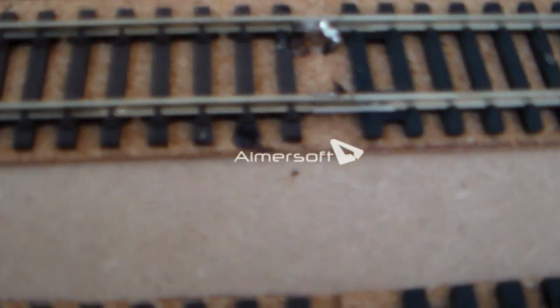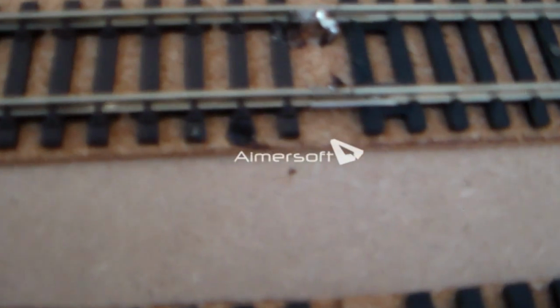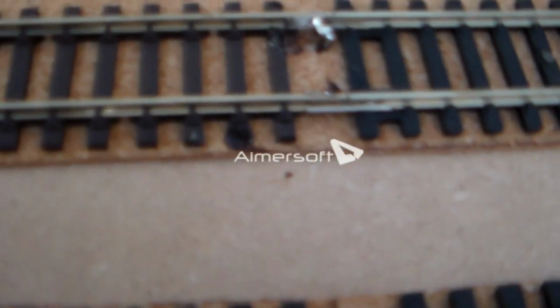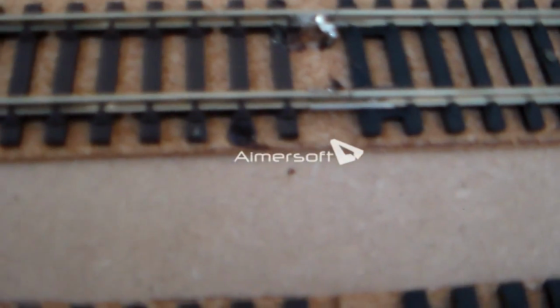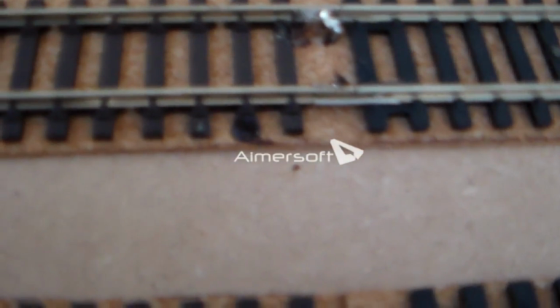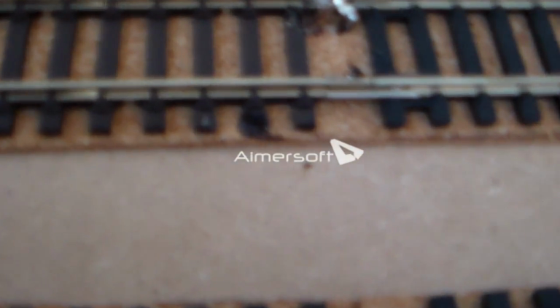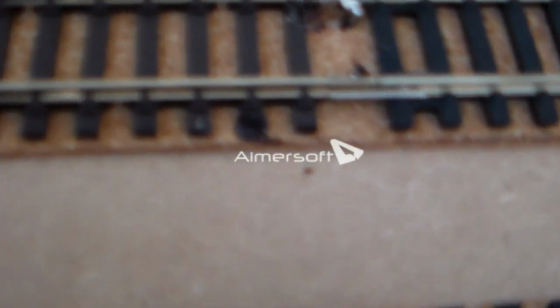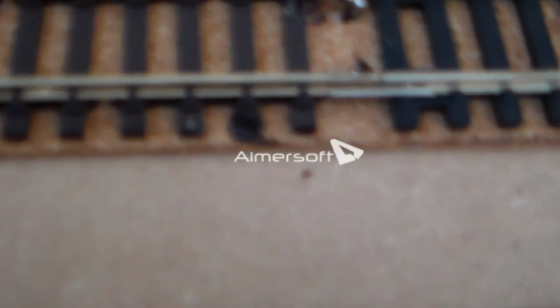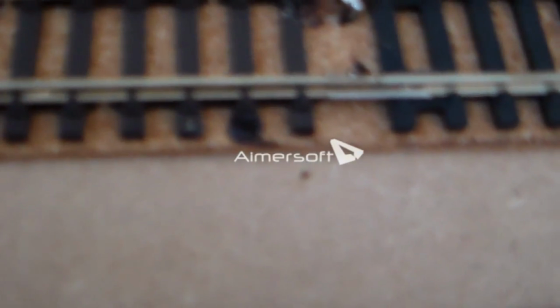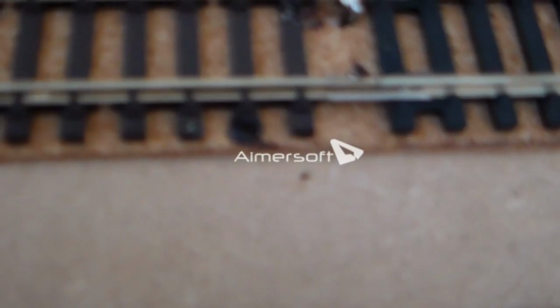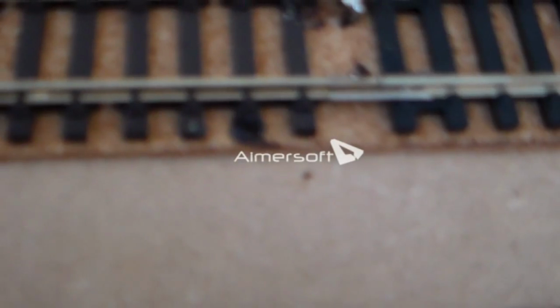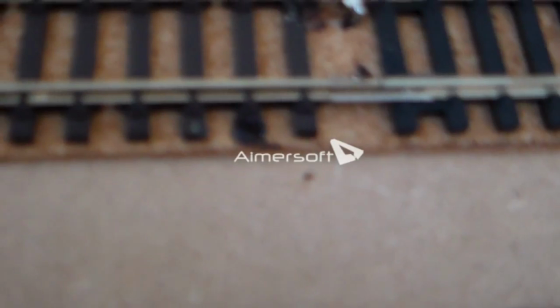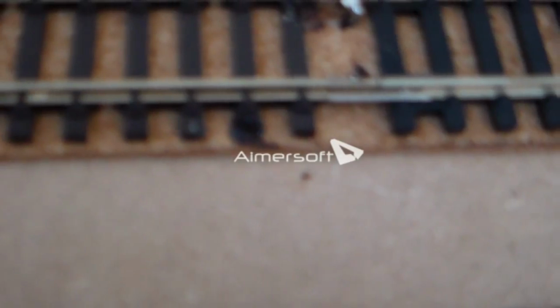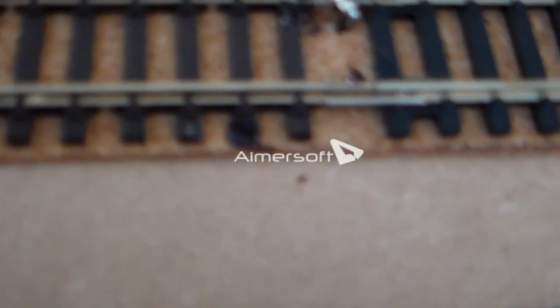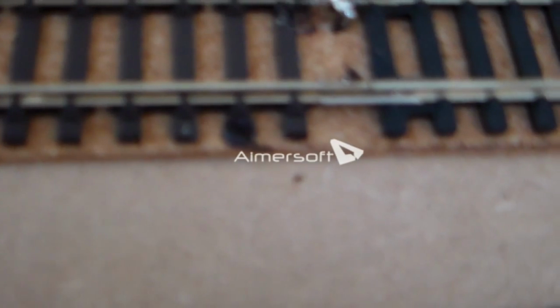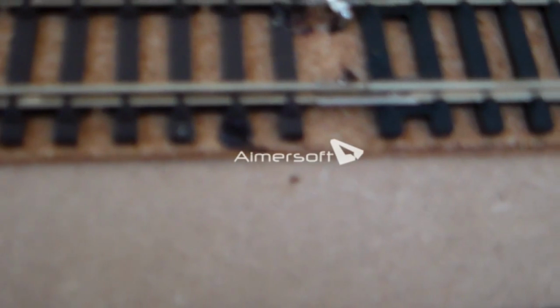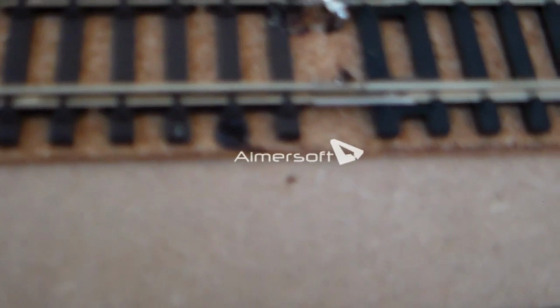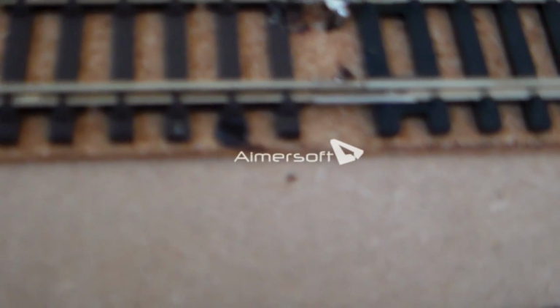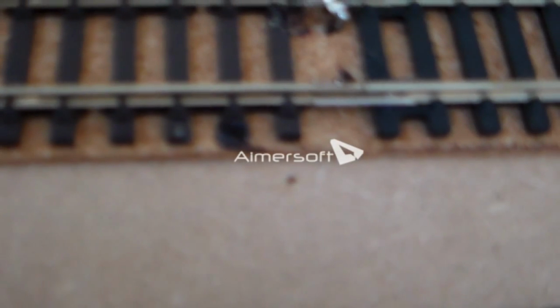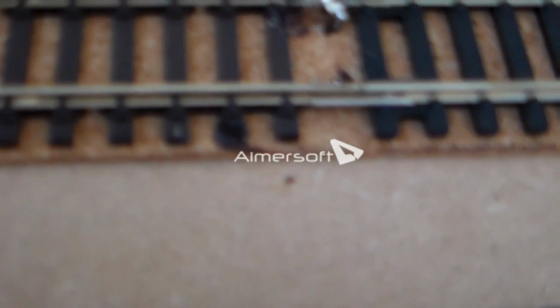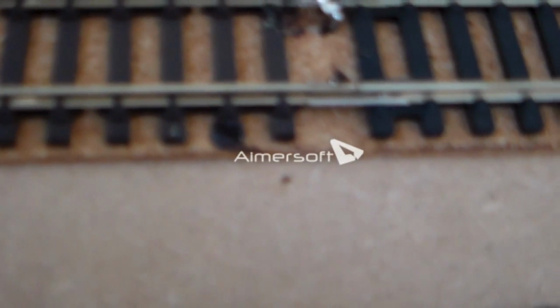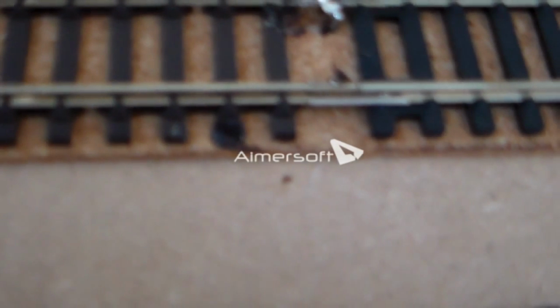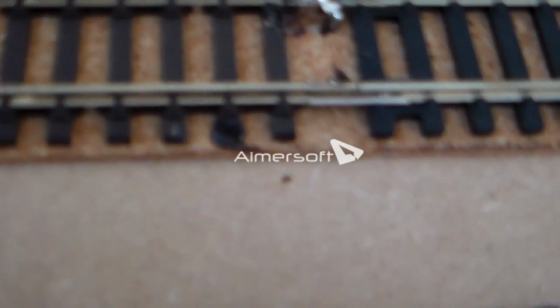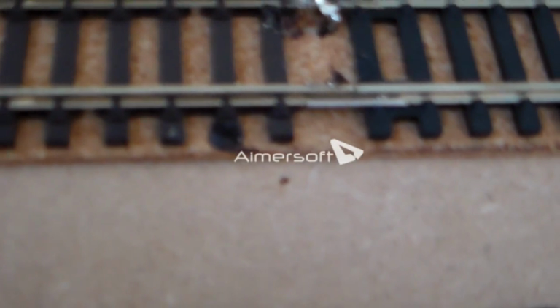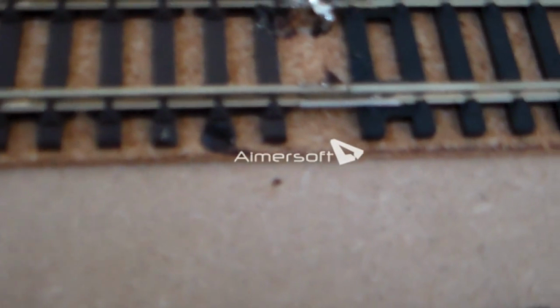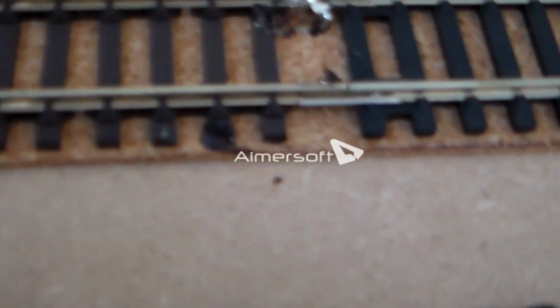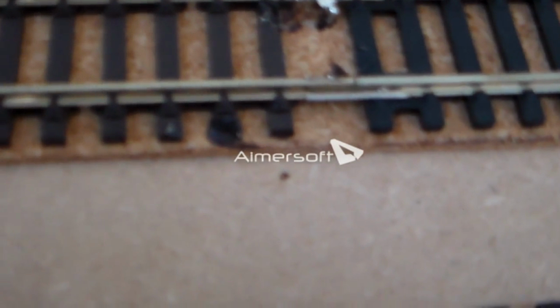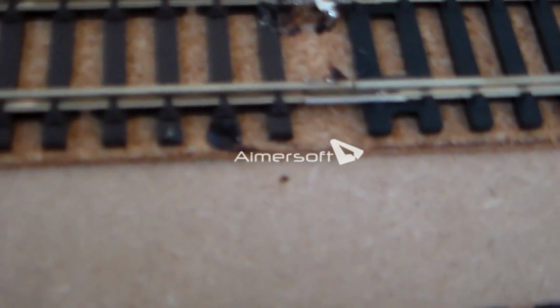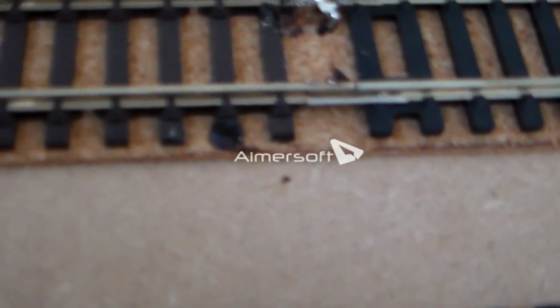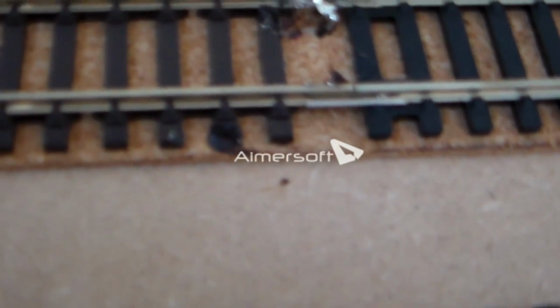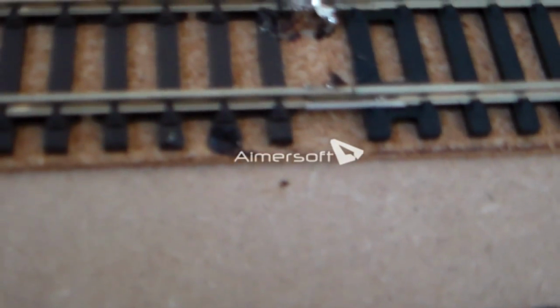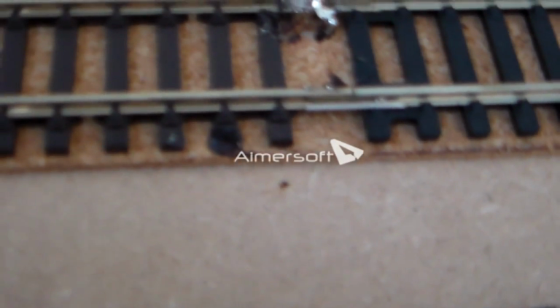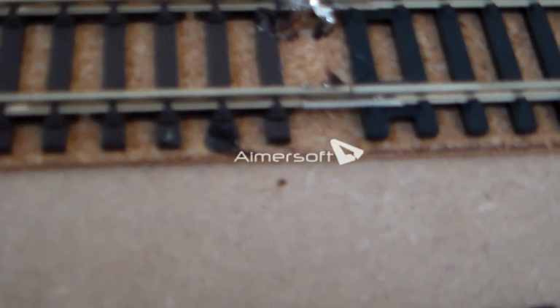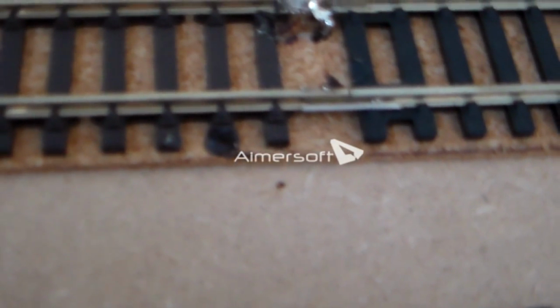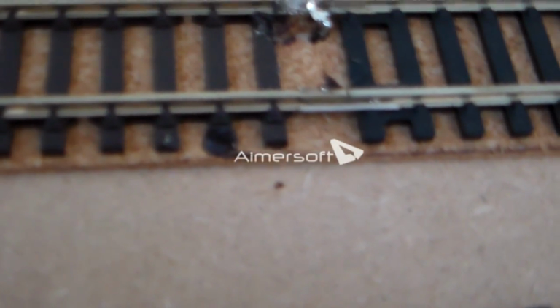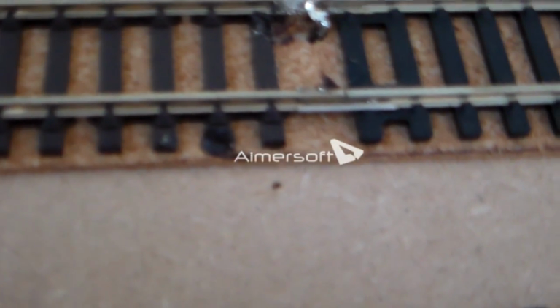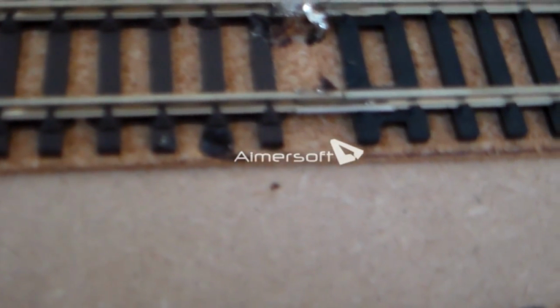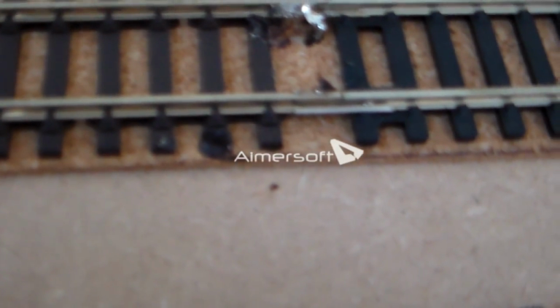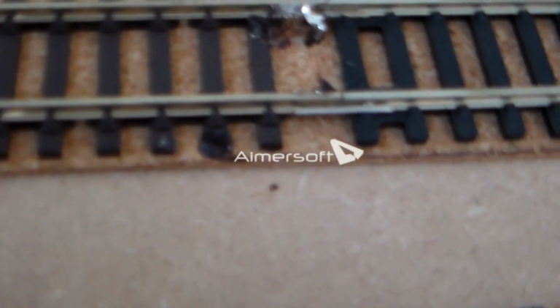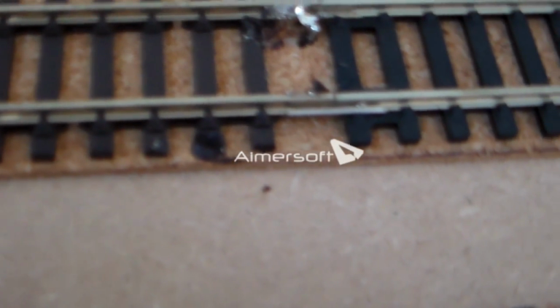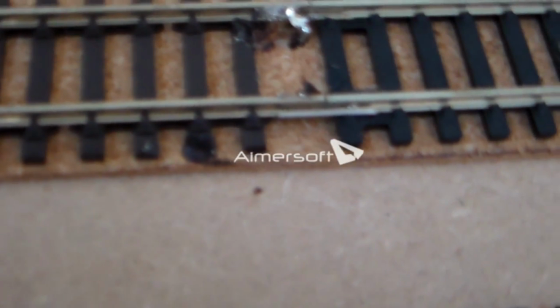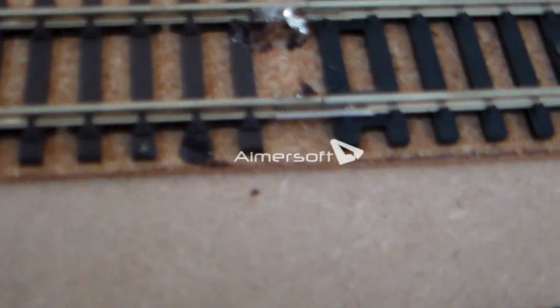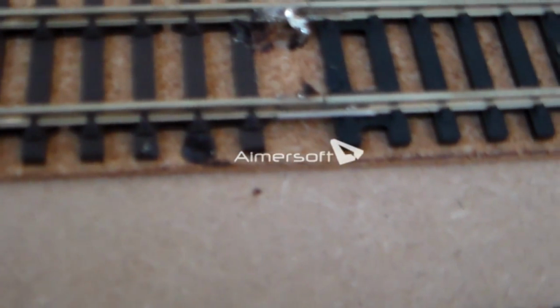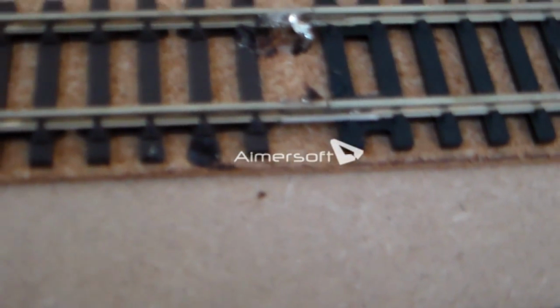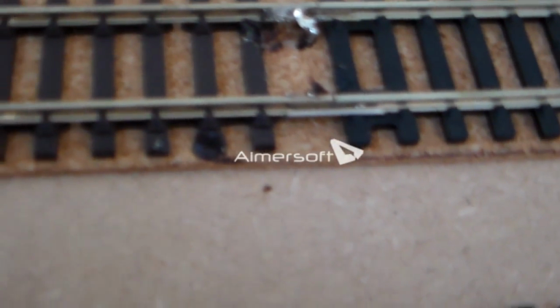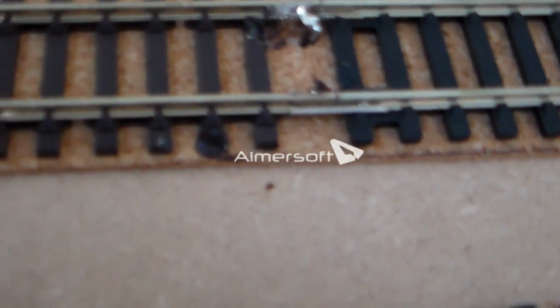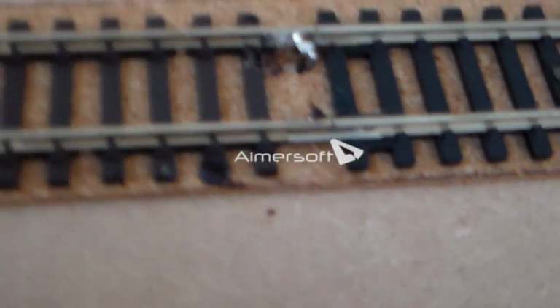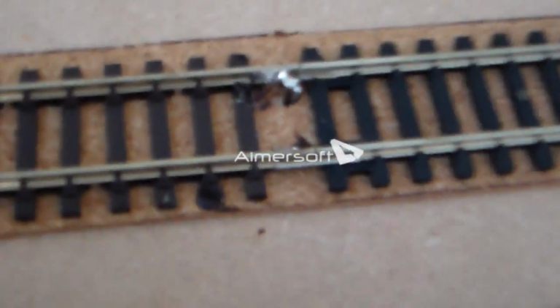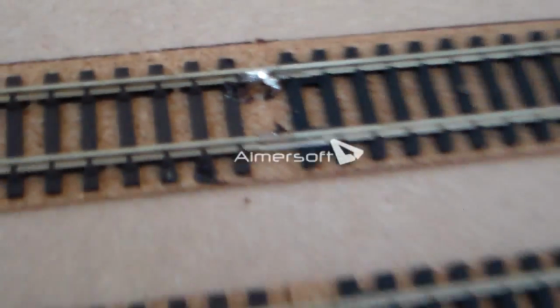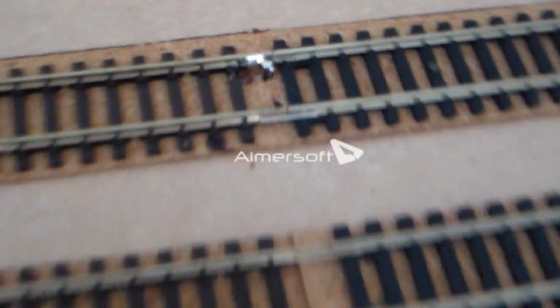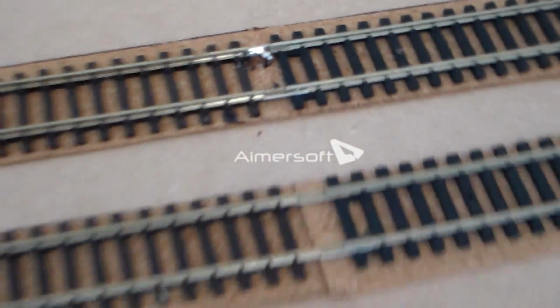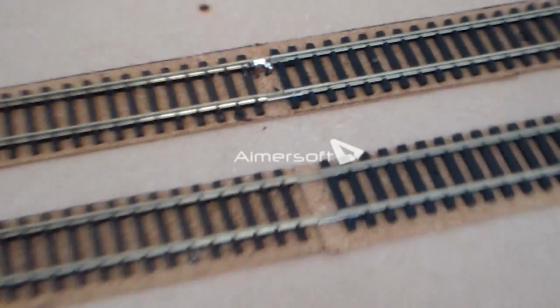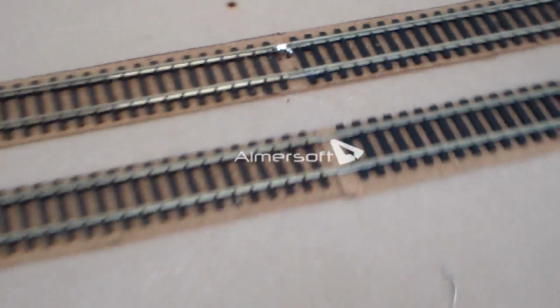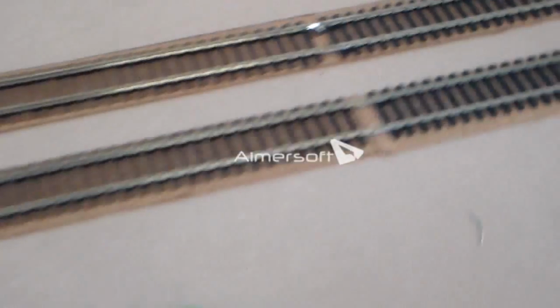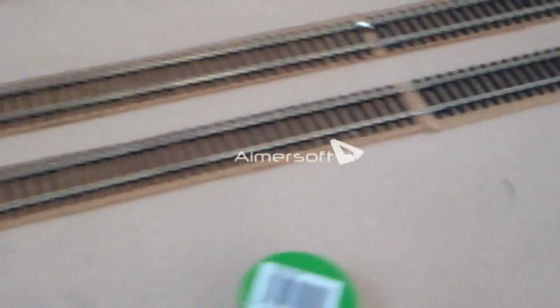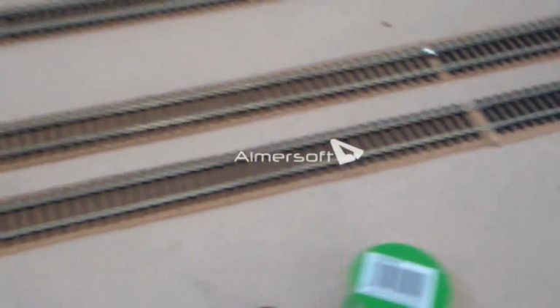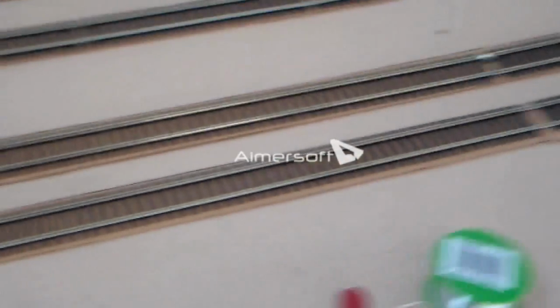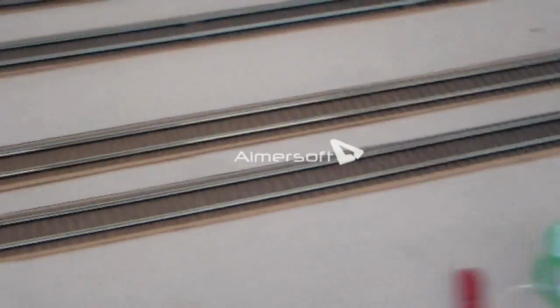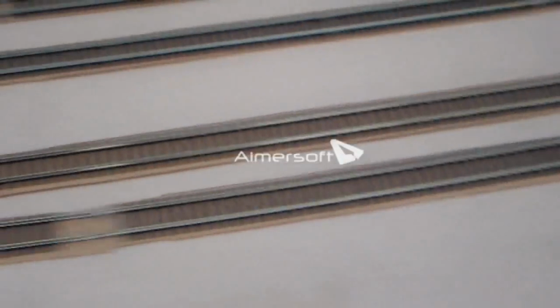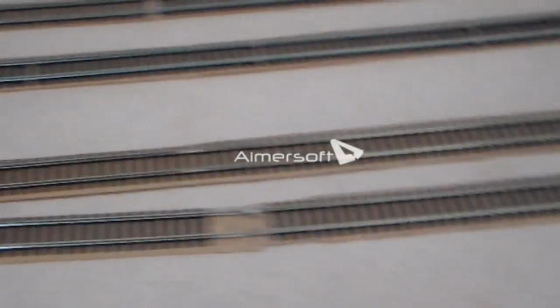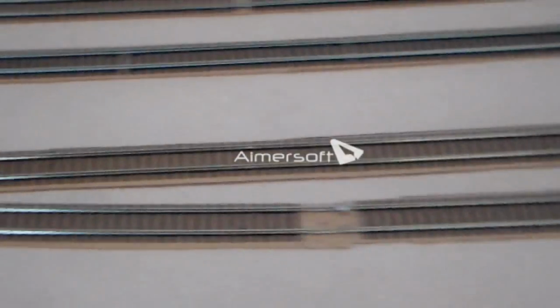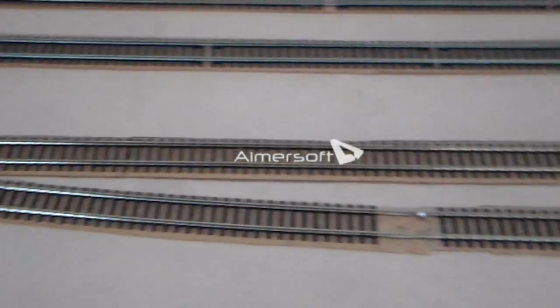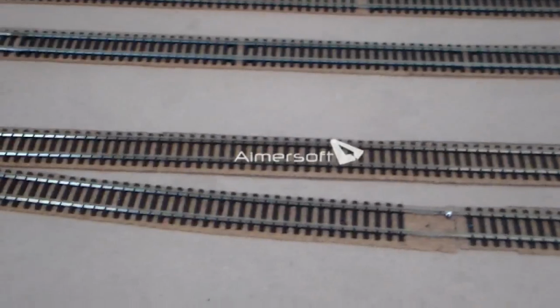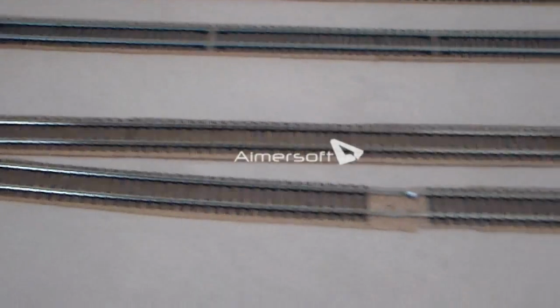If you can — the camera will focus — you can see I've melted a sleeper with the soldering iron. Better the sleeper than my arm!